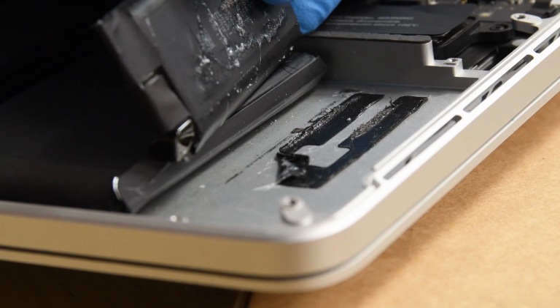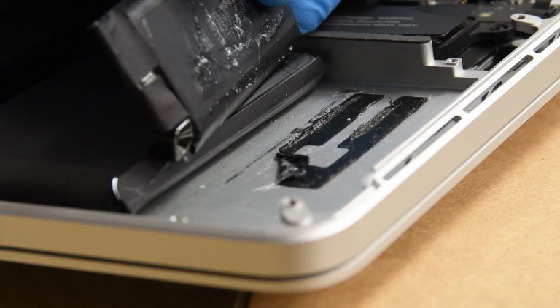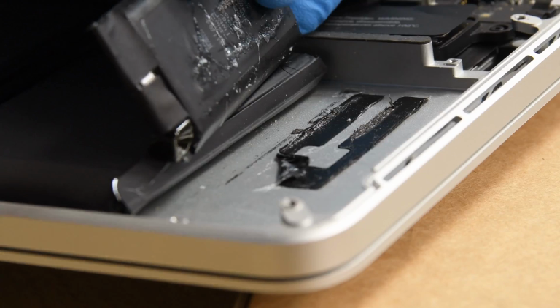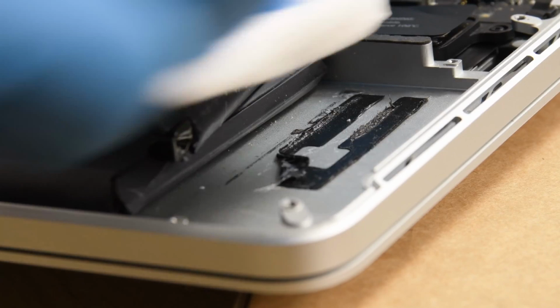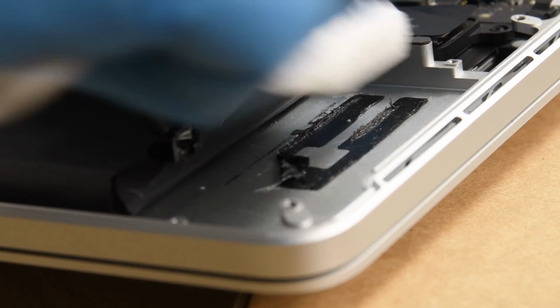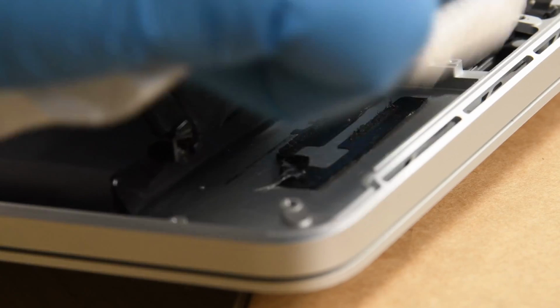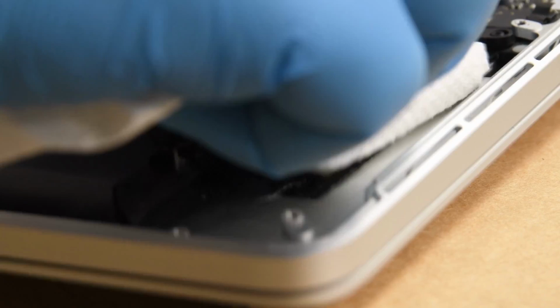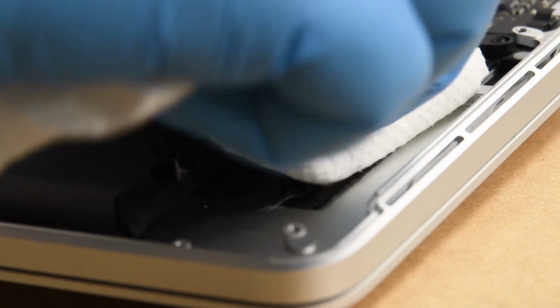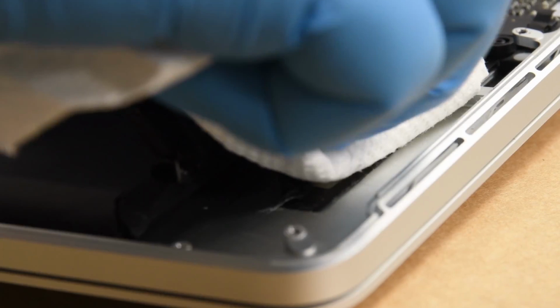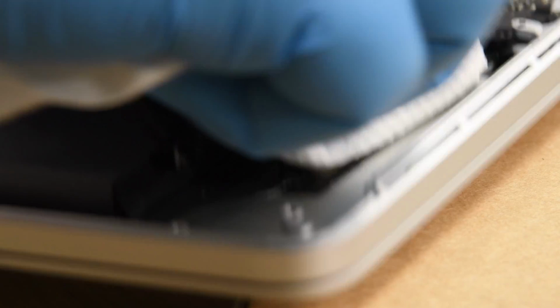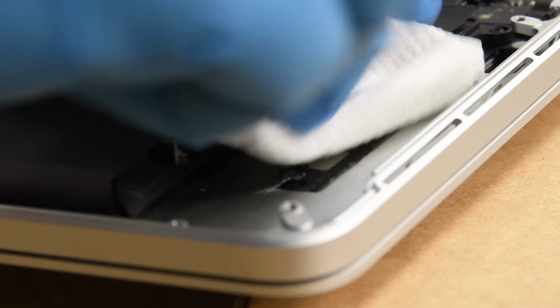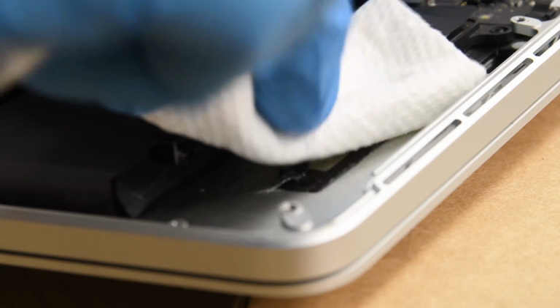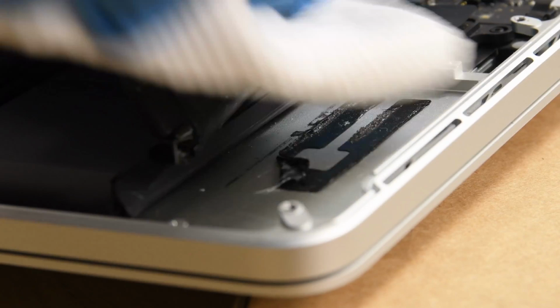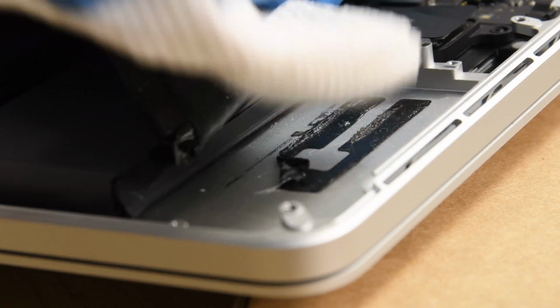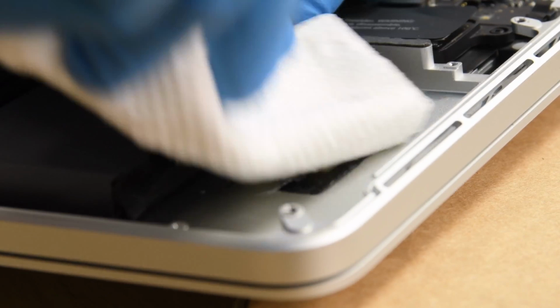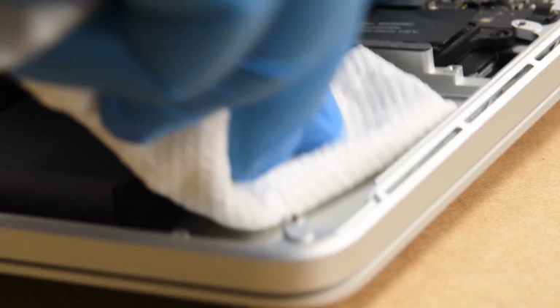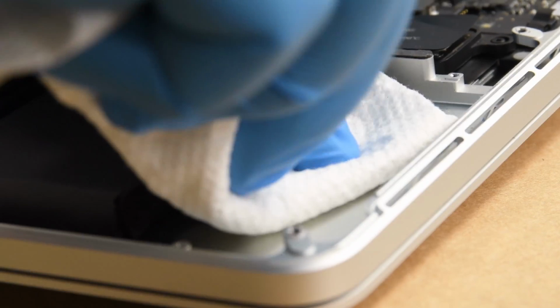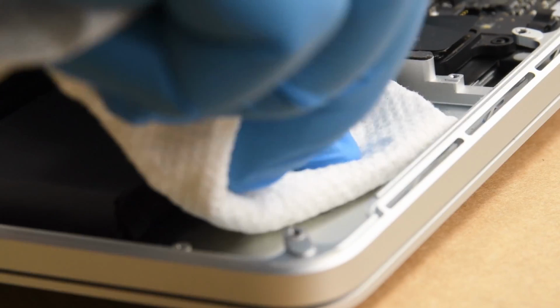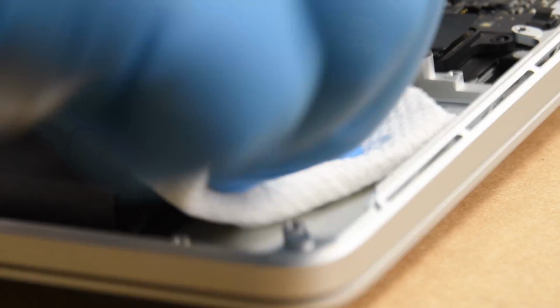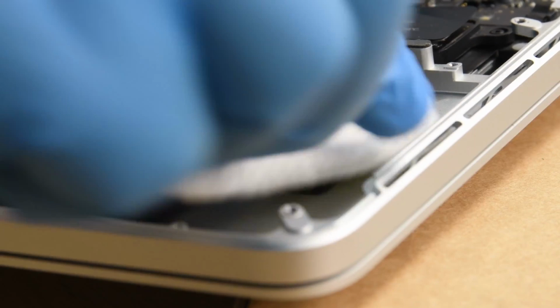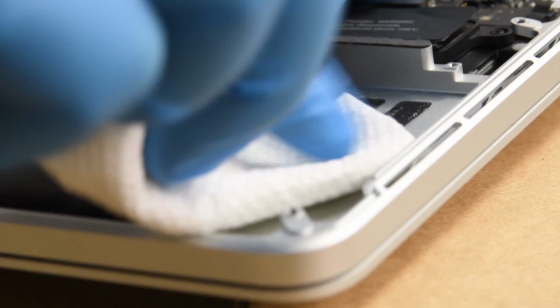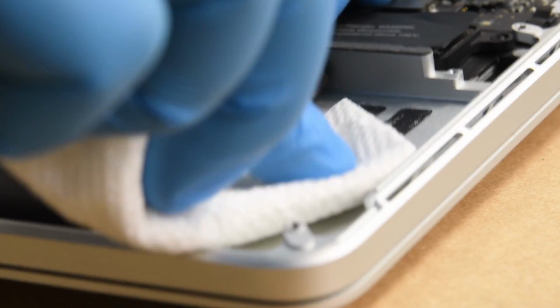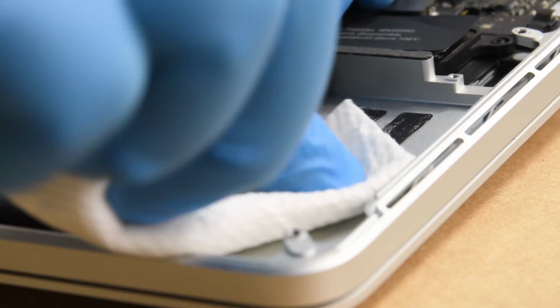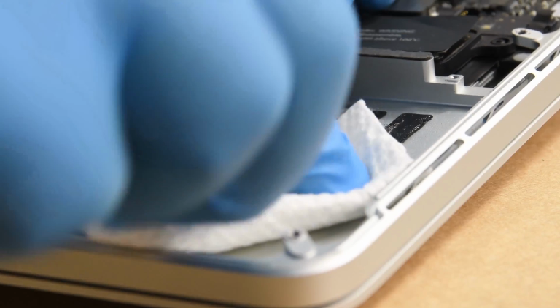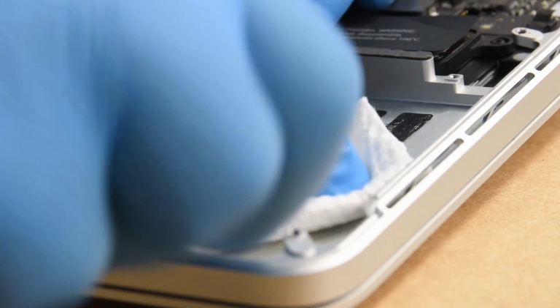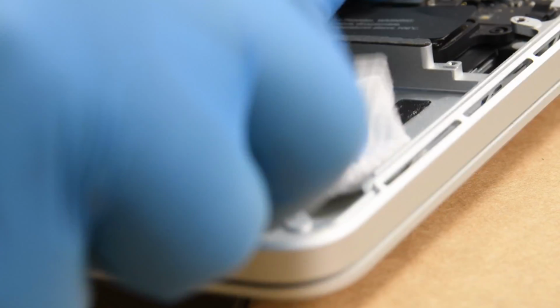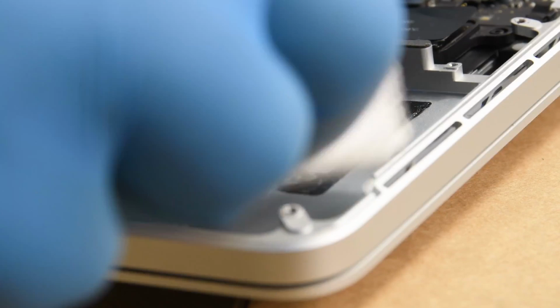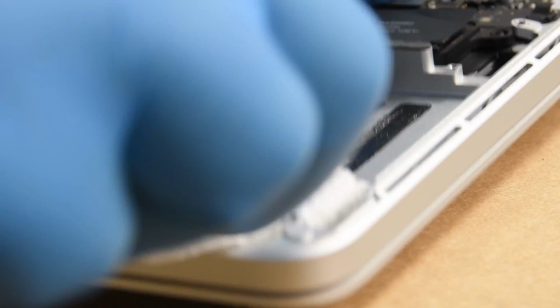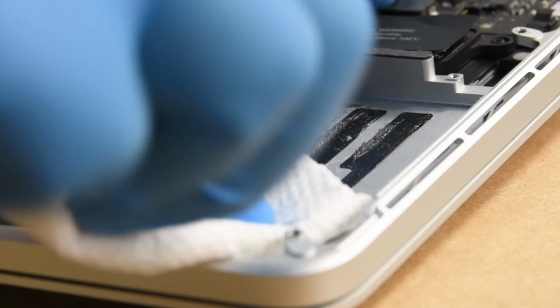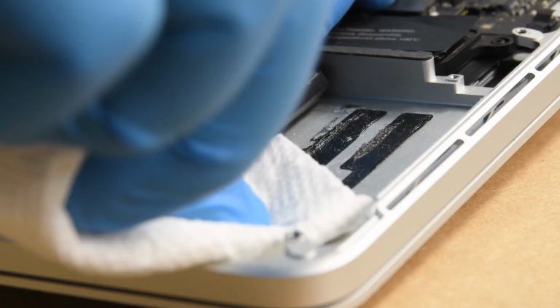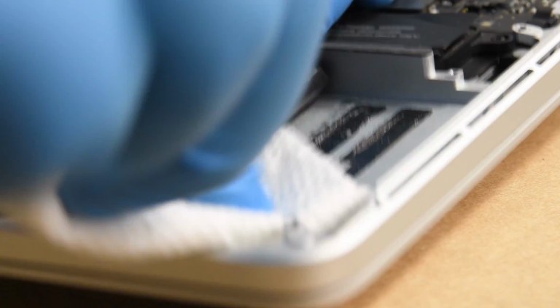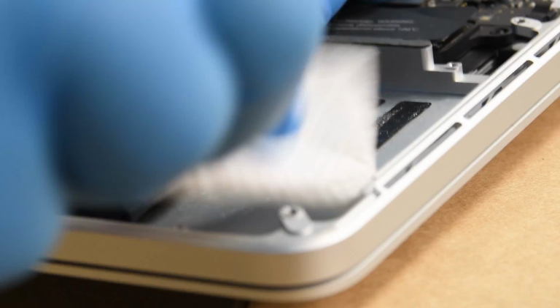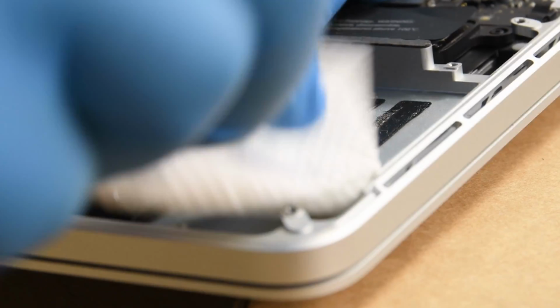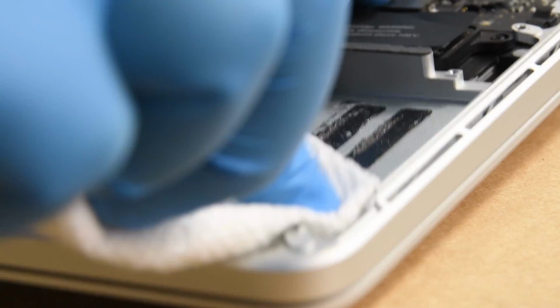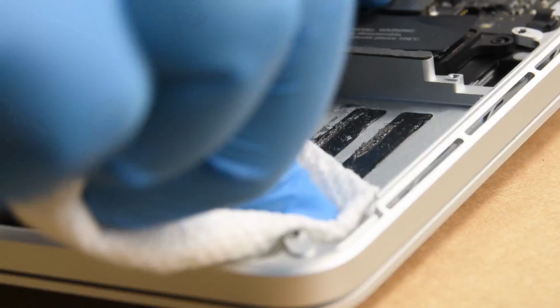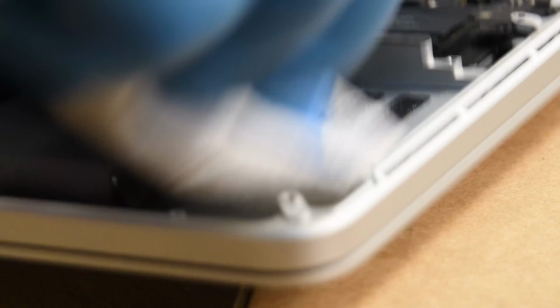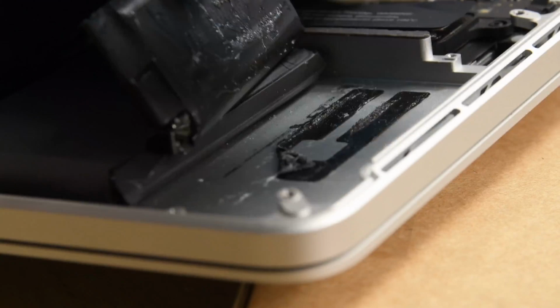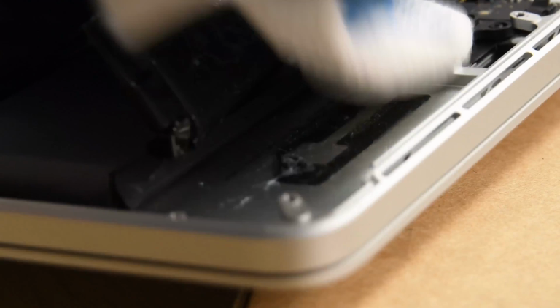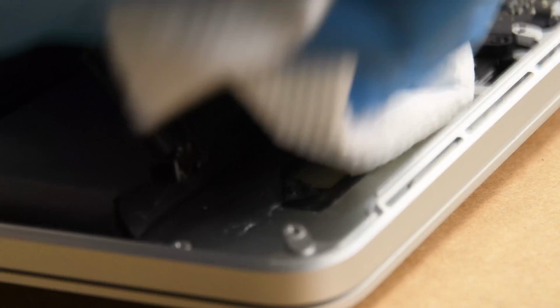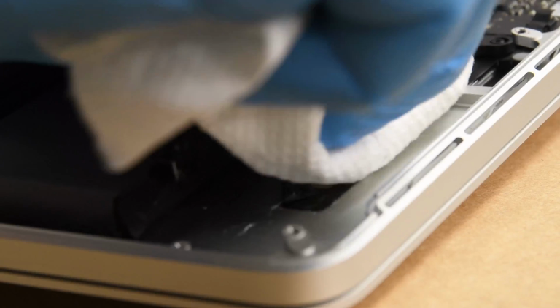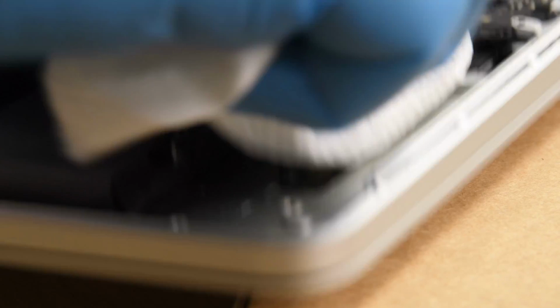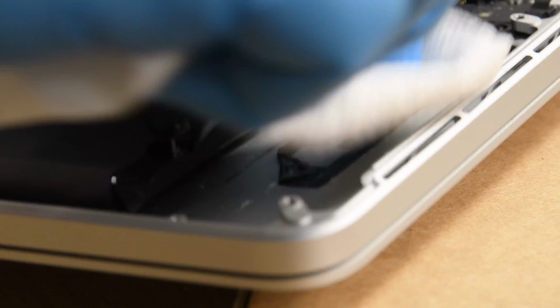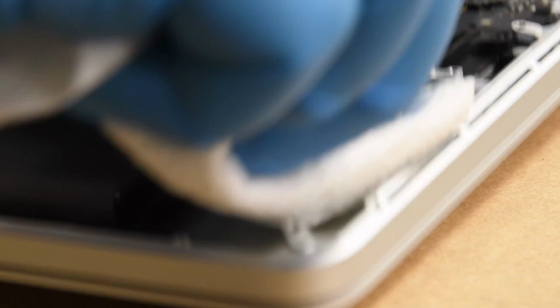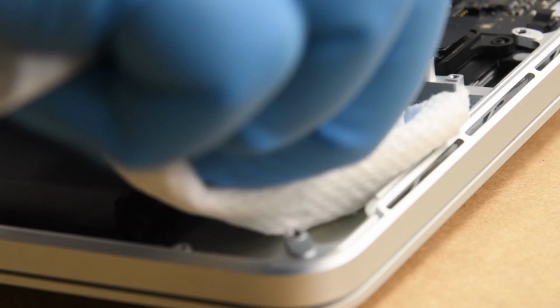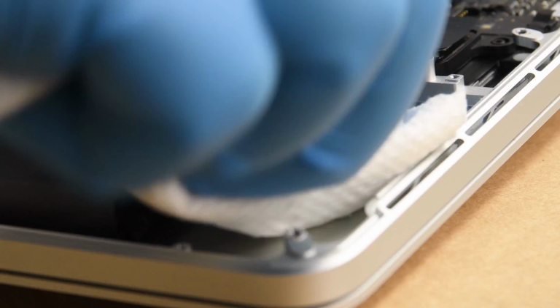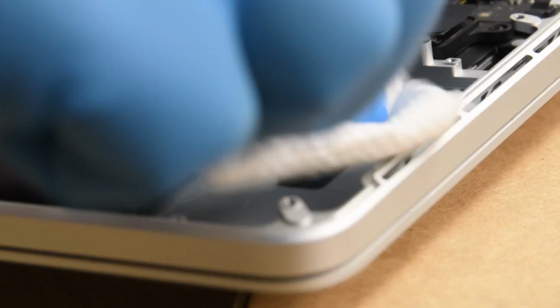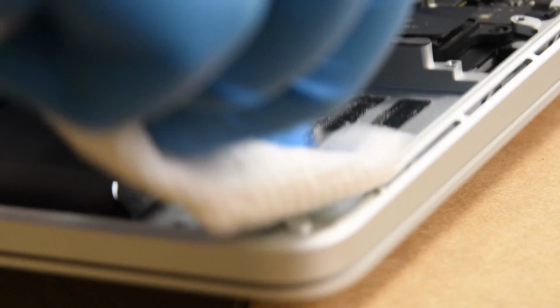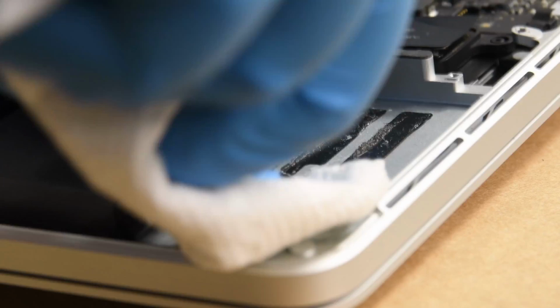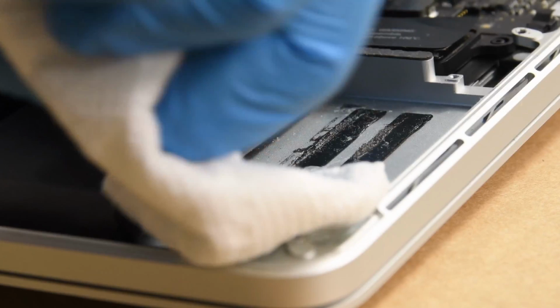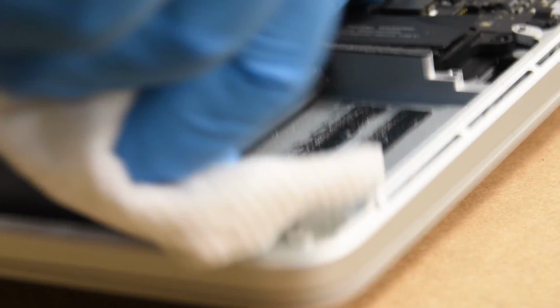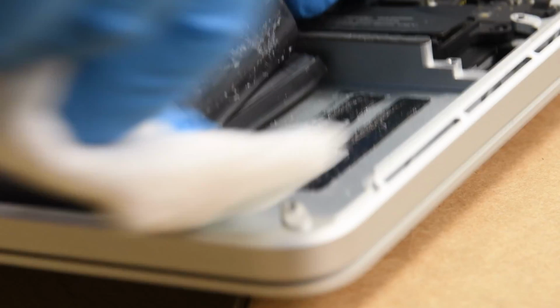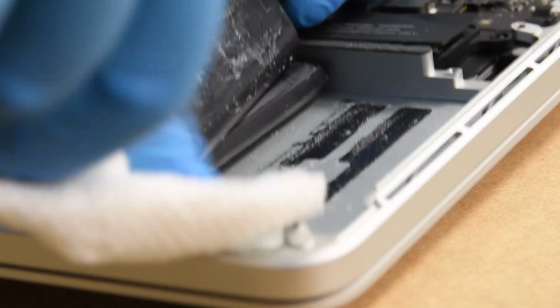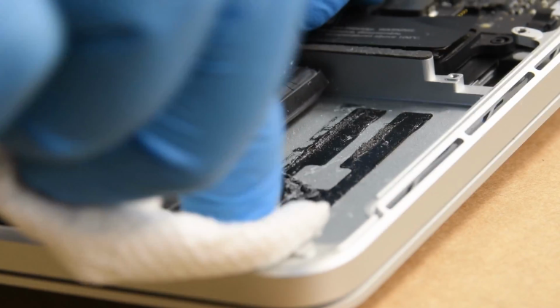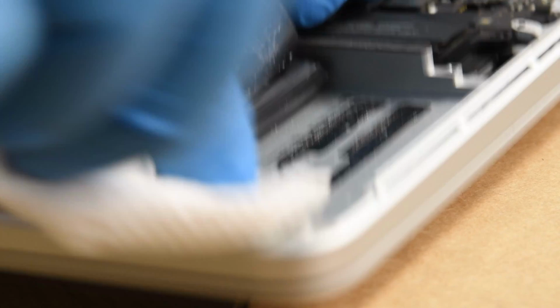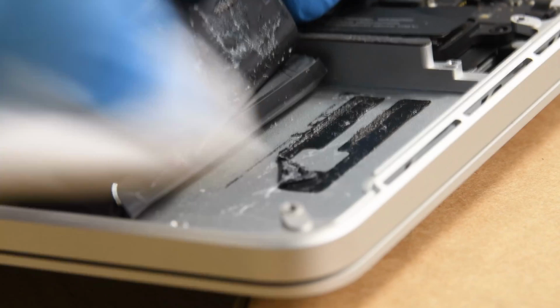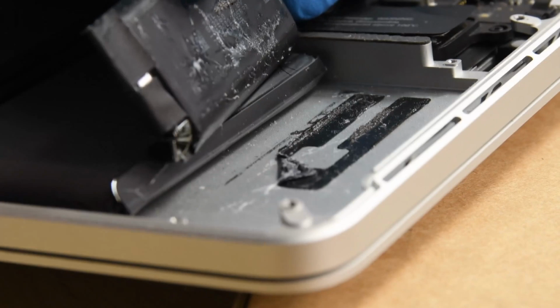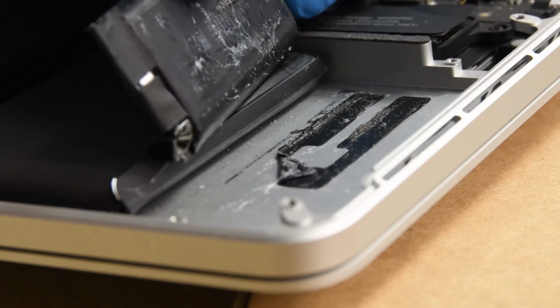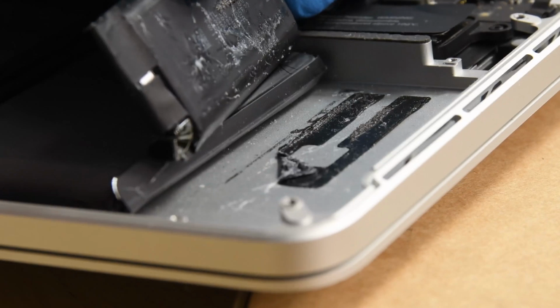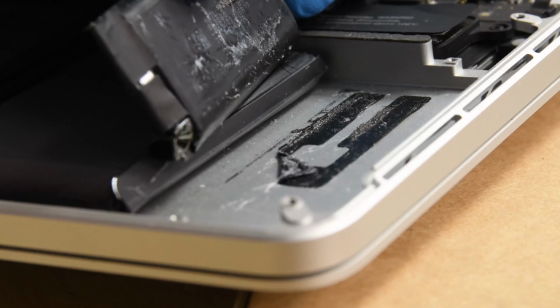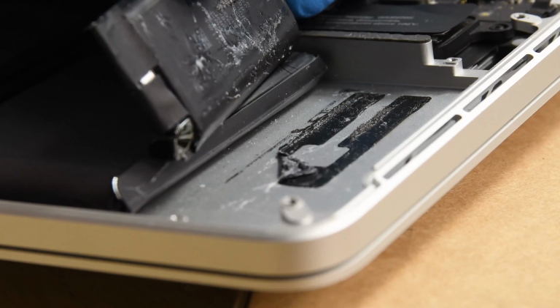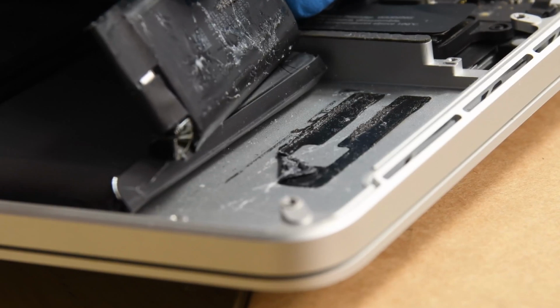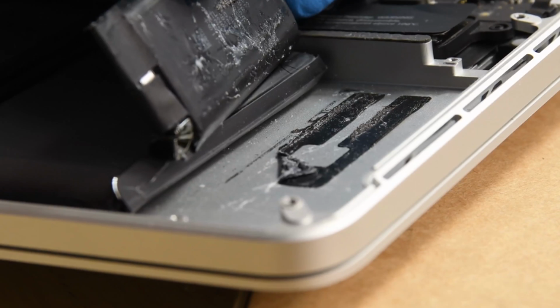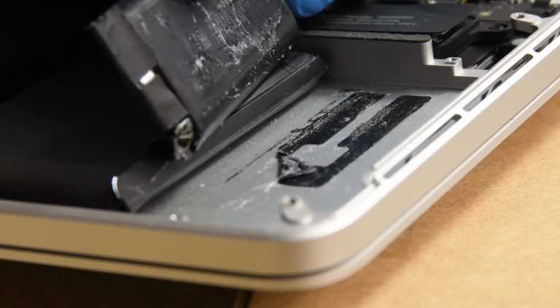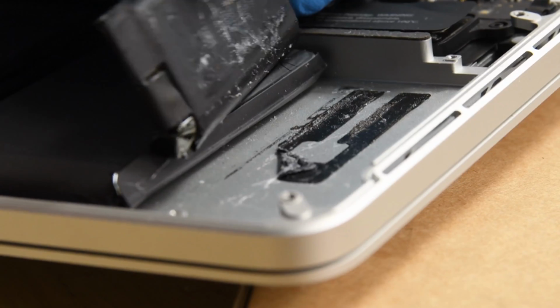With the first cell free, wipe up any residual solution or adhesive residue, and repeat the process on the remaining cells until your battery is completely free.